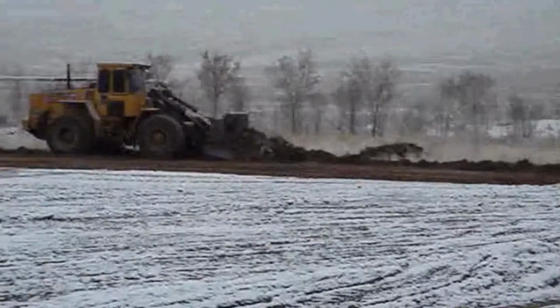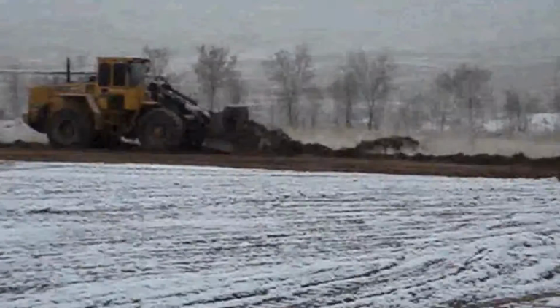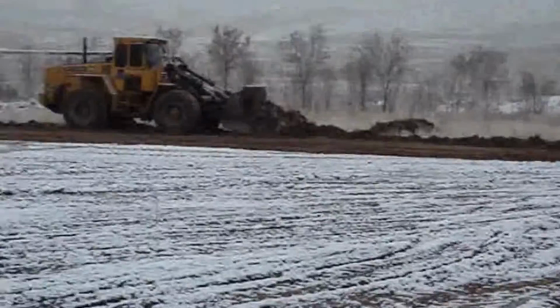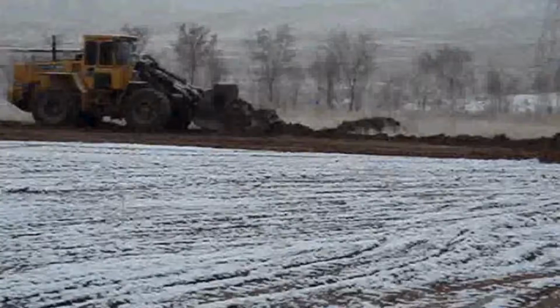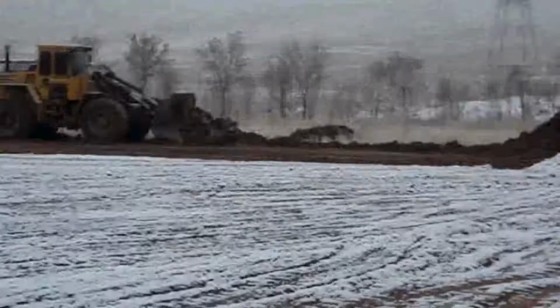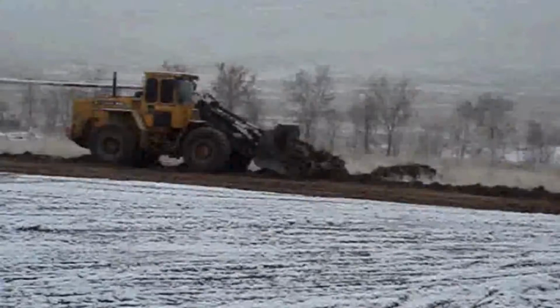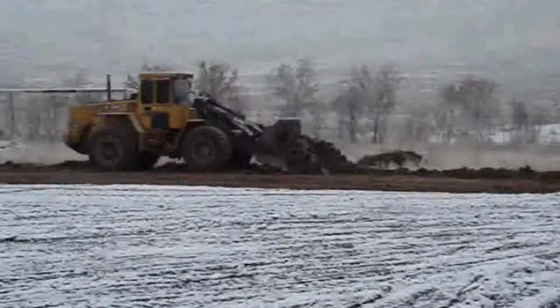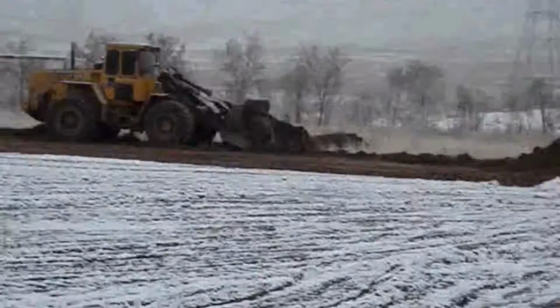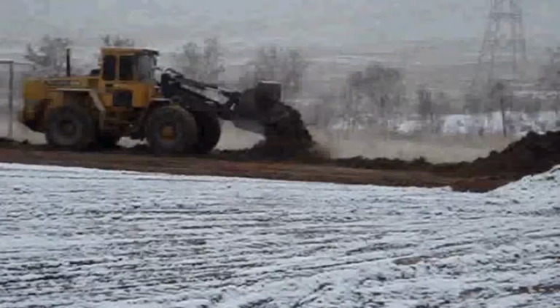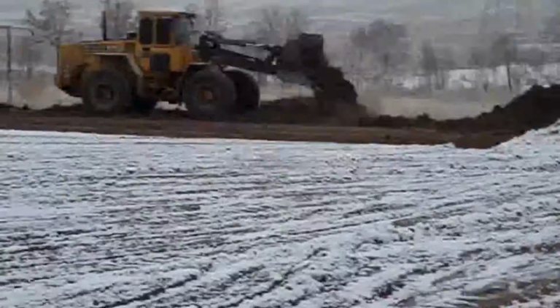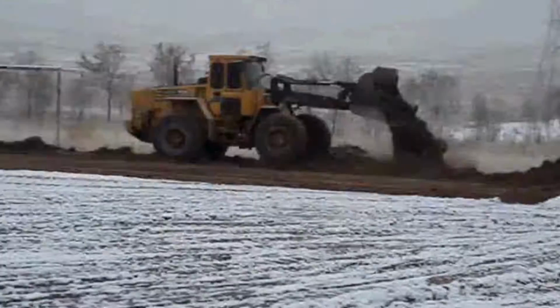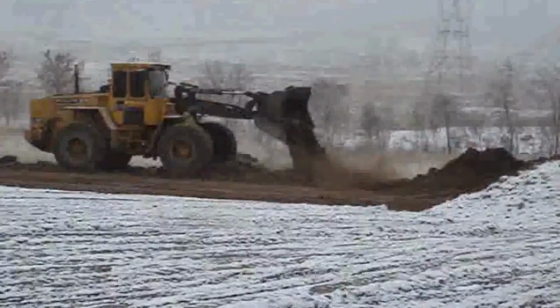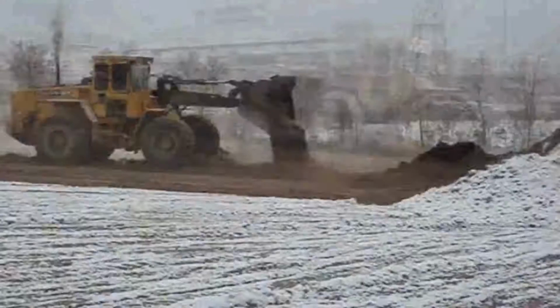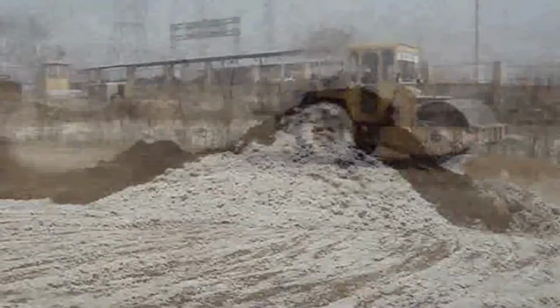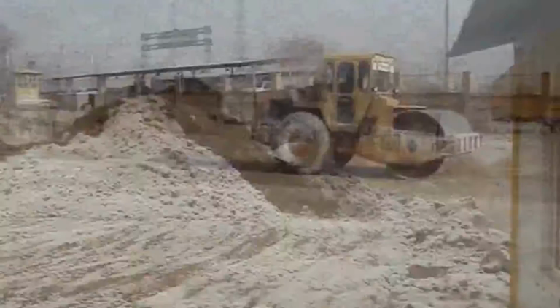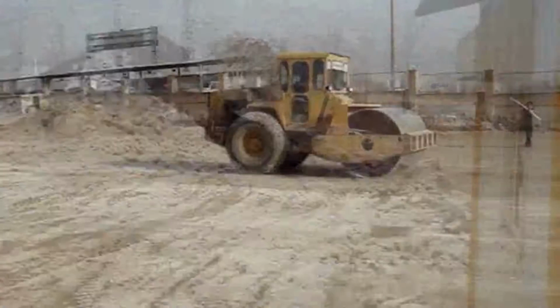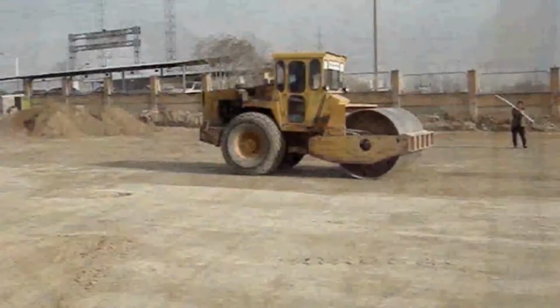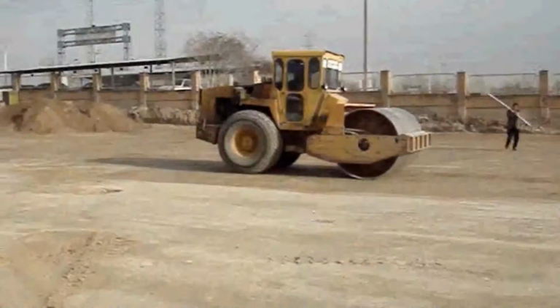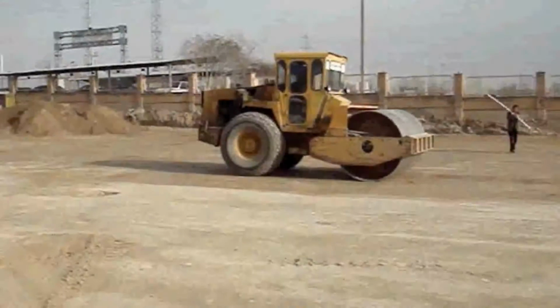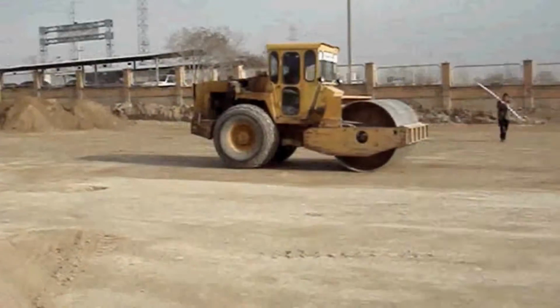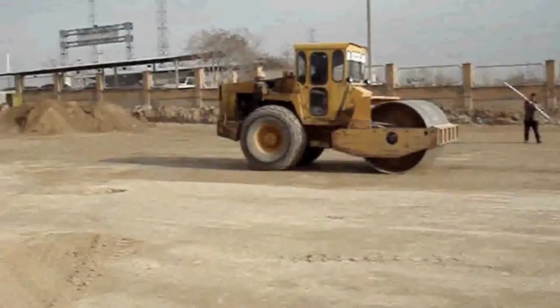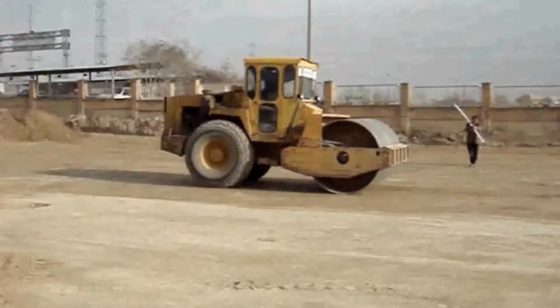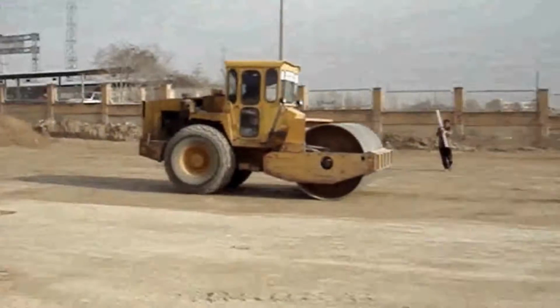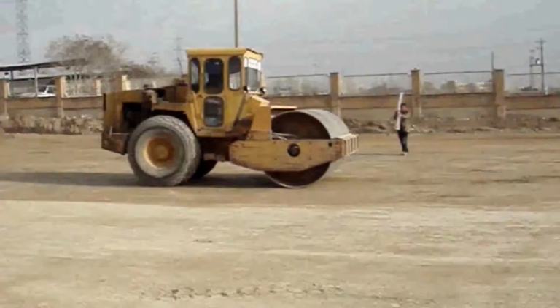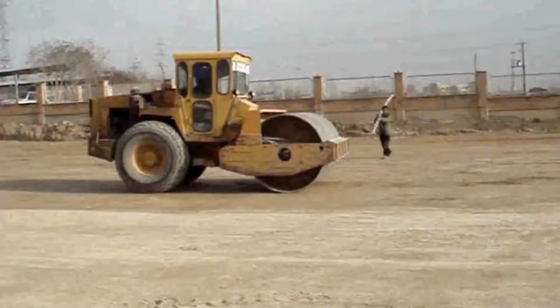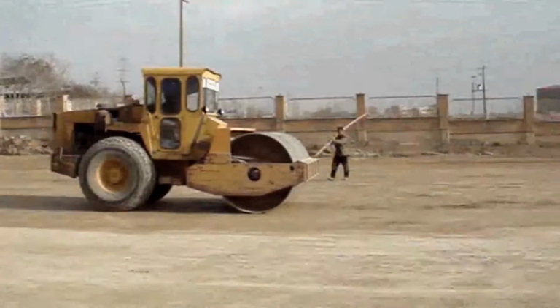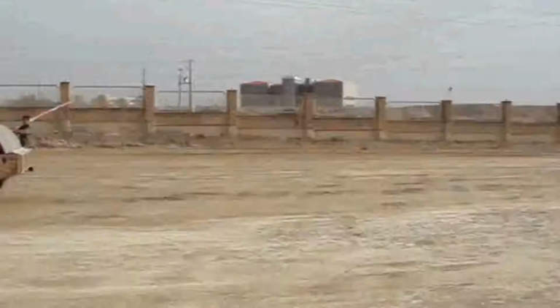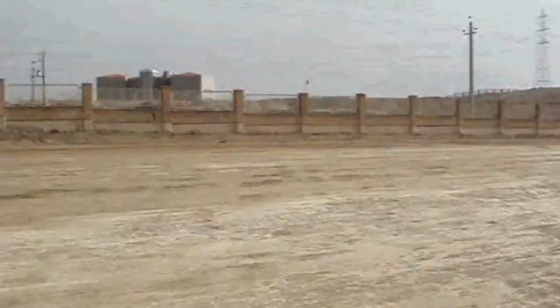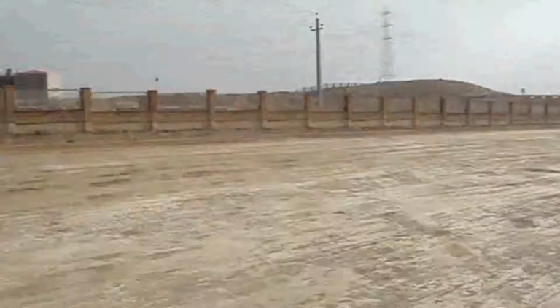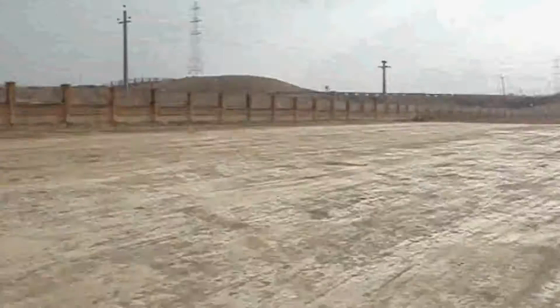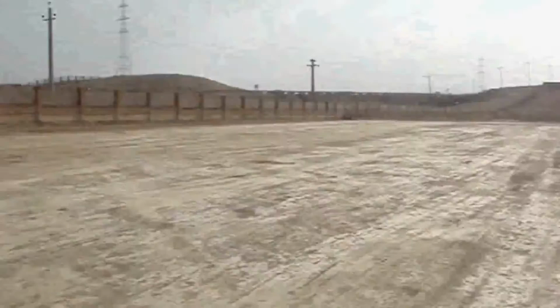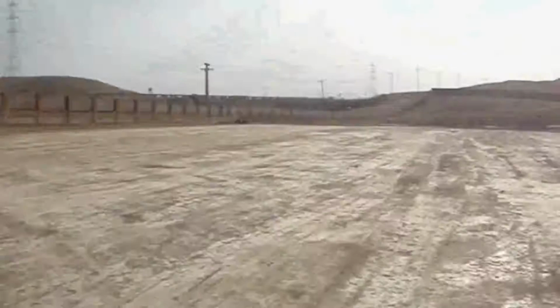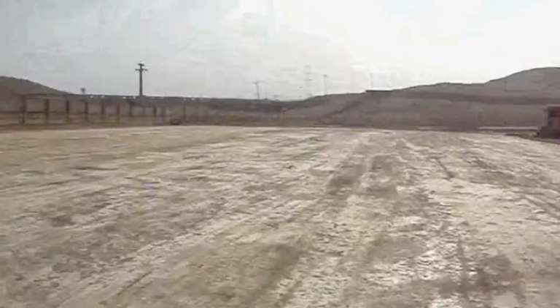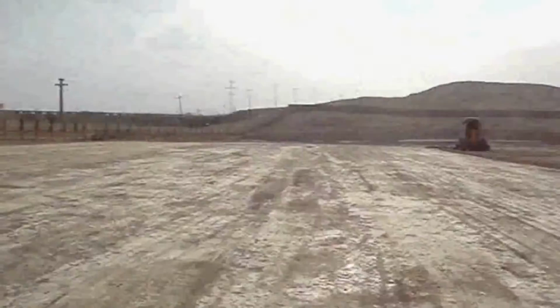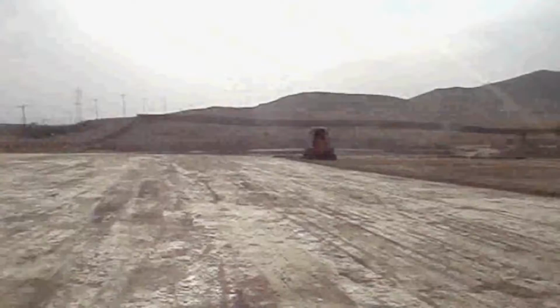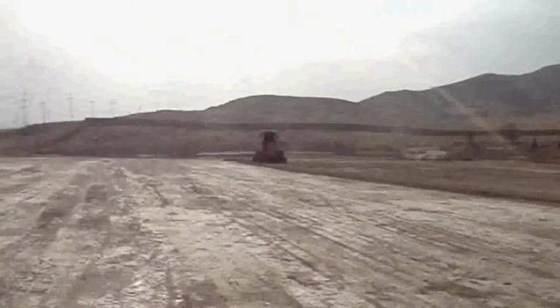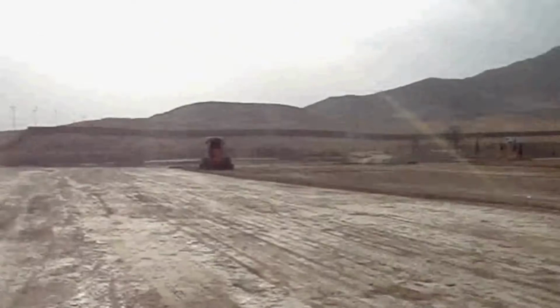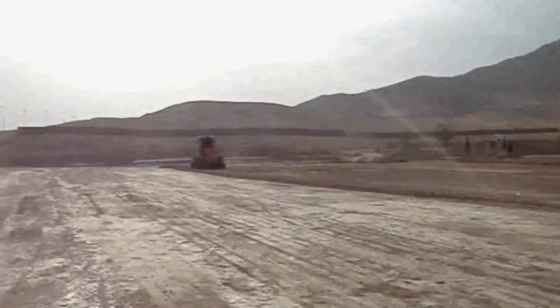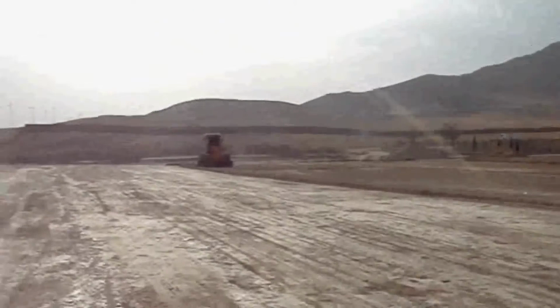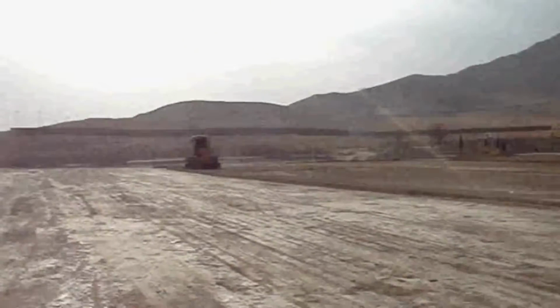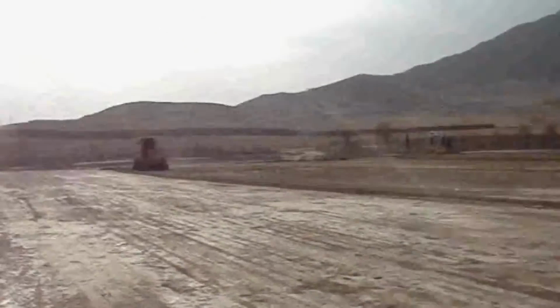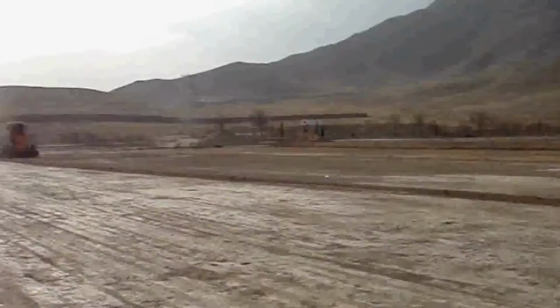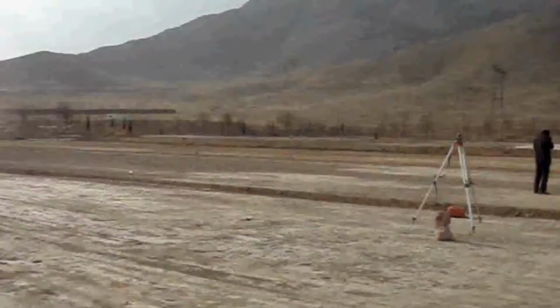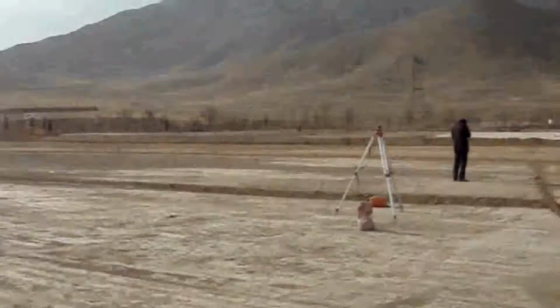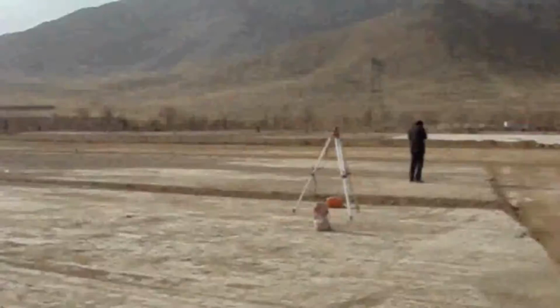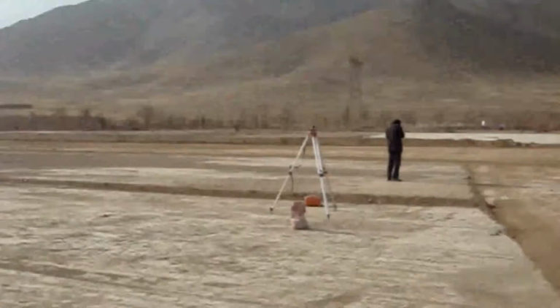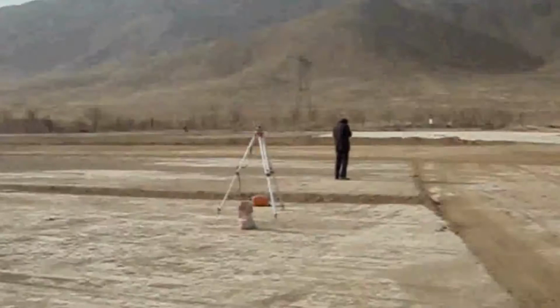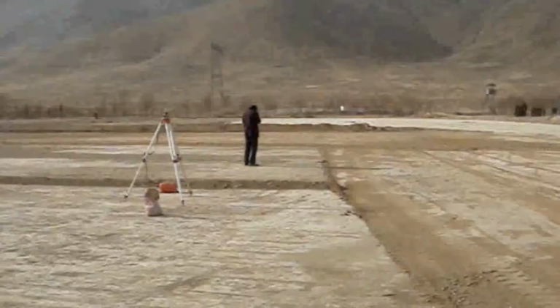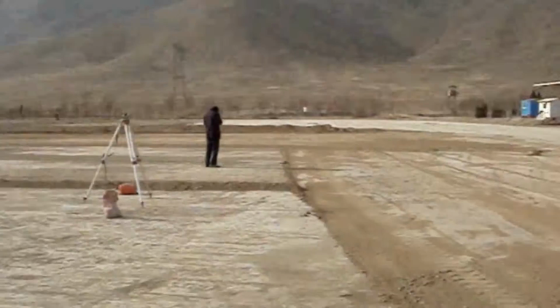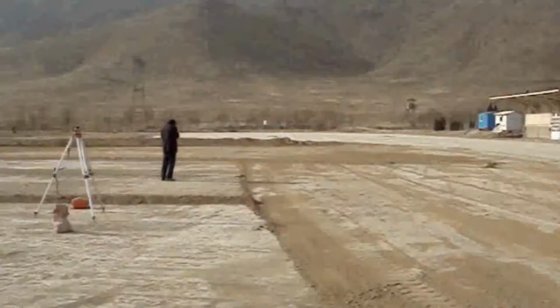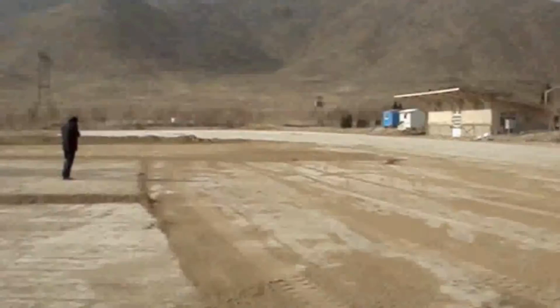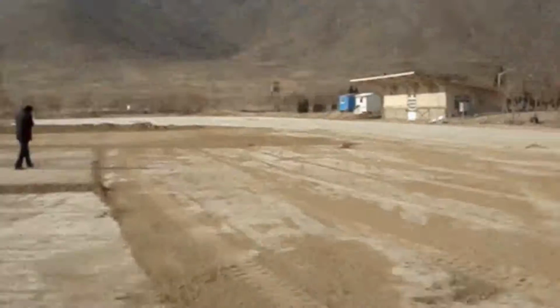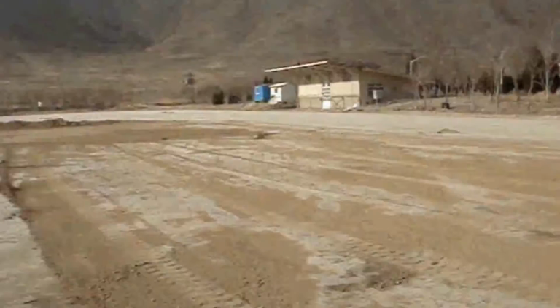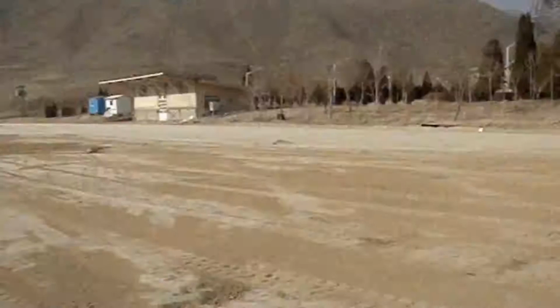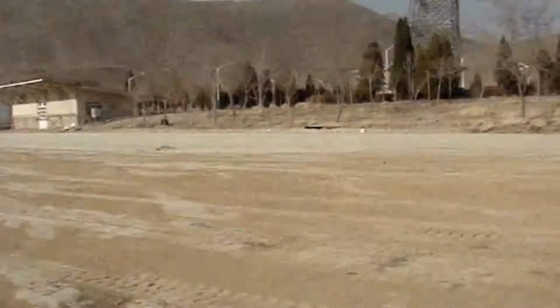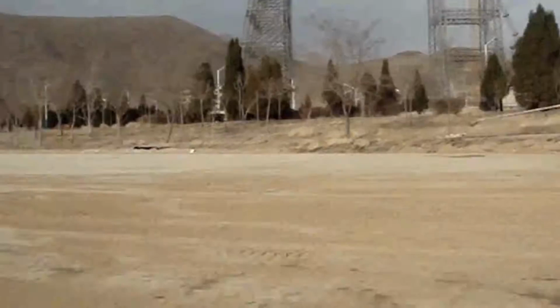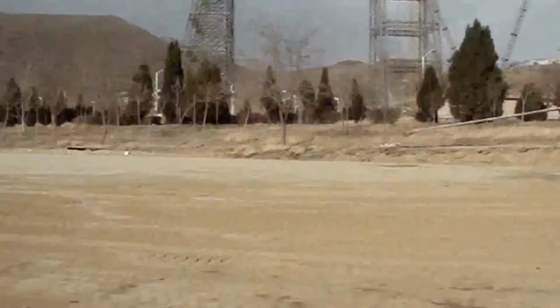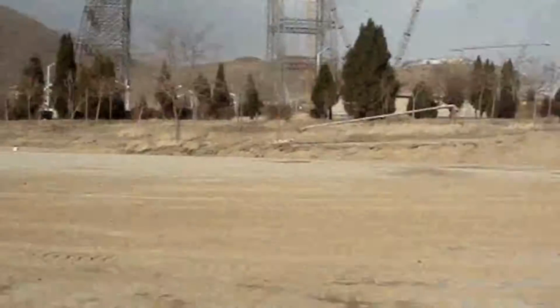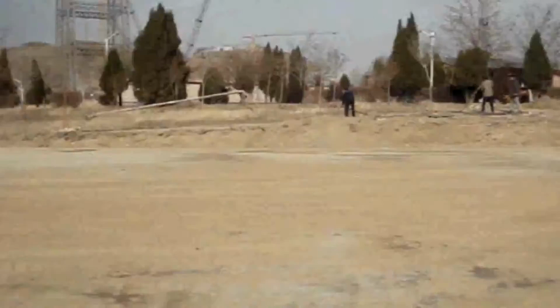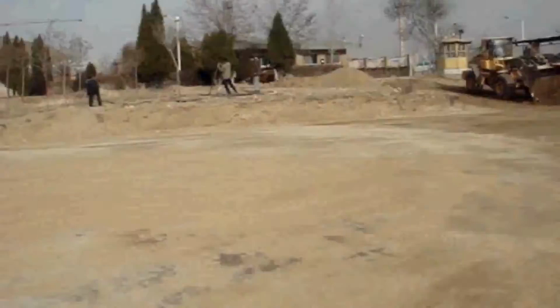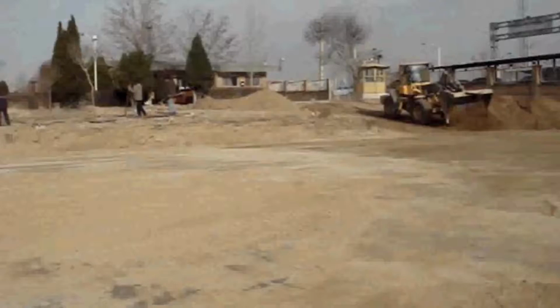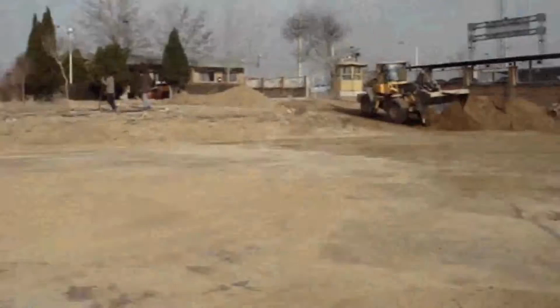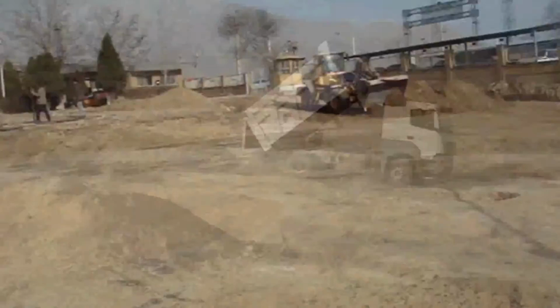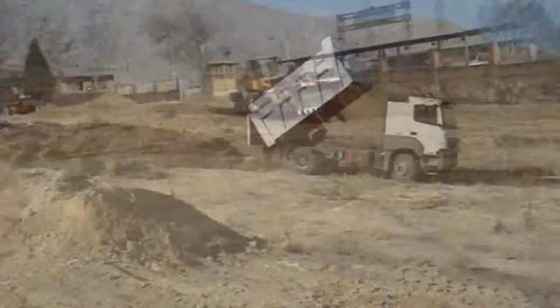The land has been excavated, leveled, graded and compacted to be qualified enough for construction of the plant.